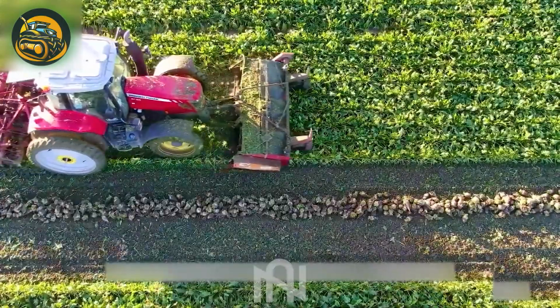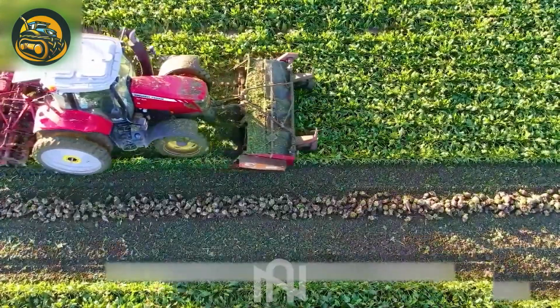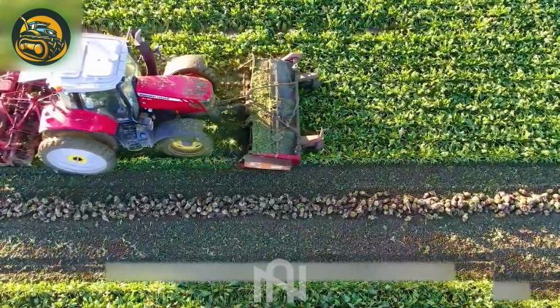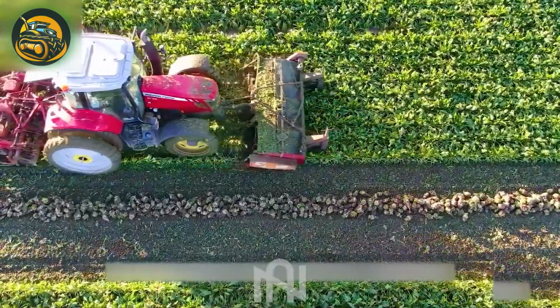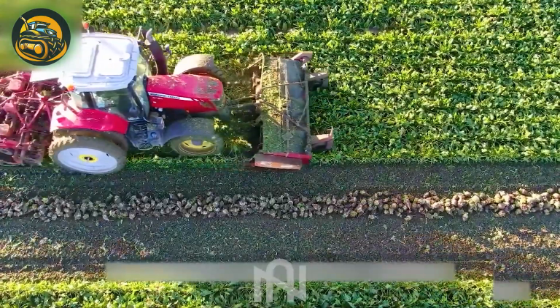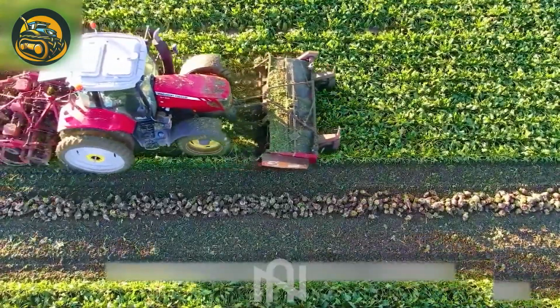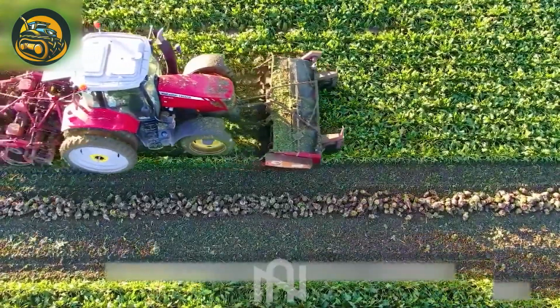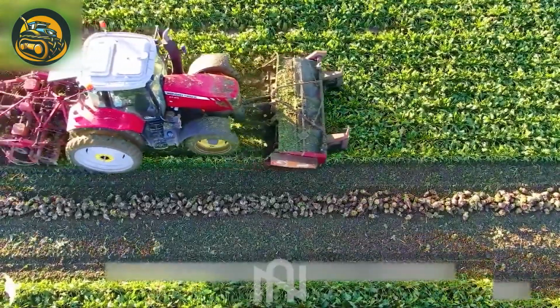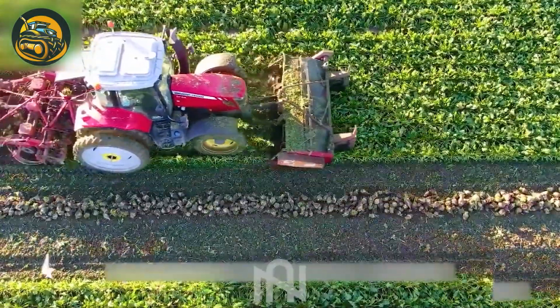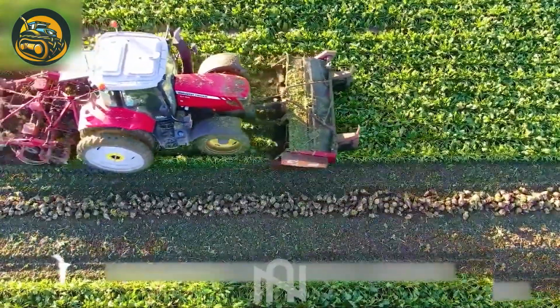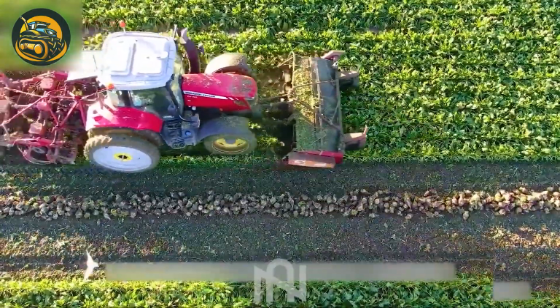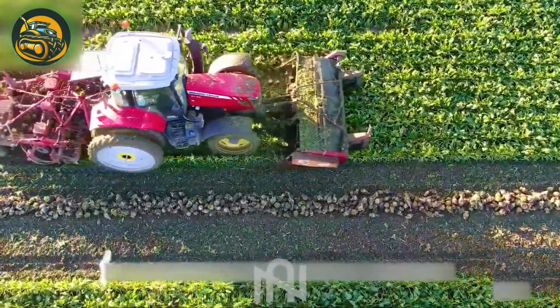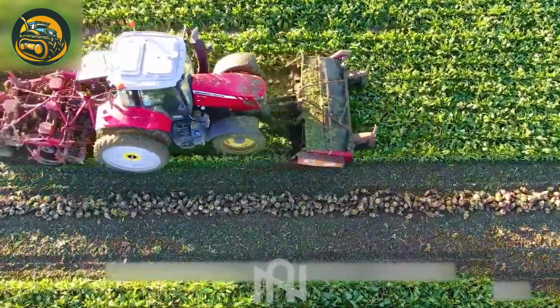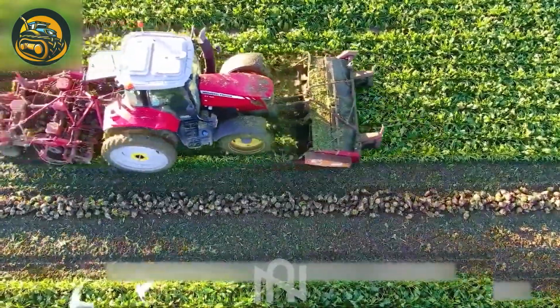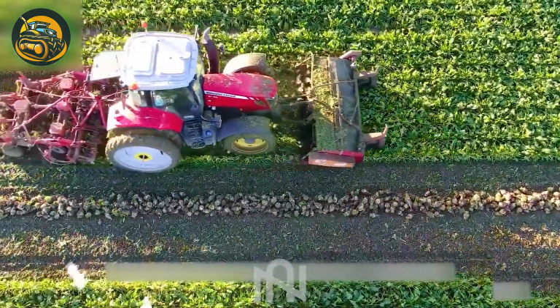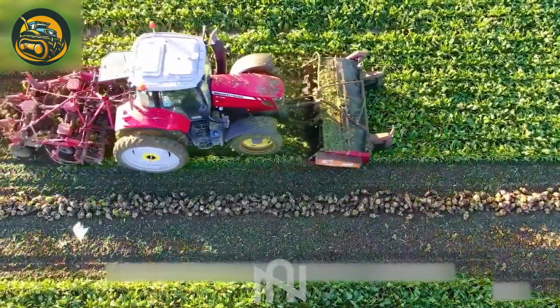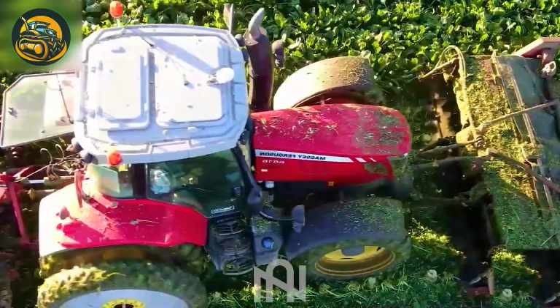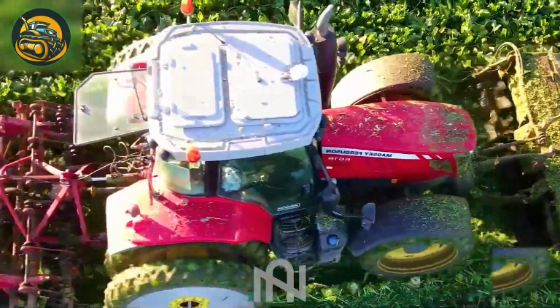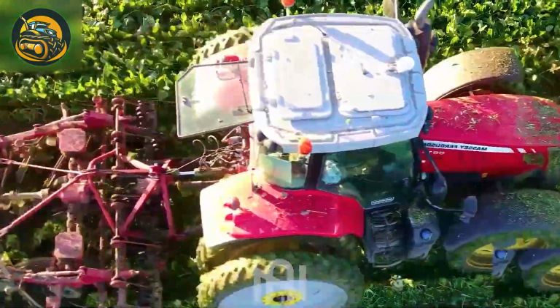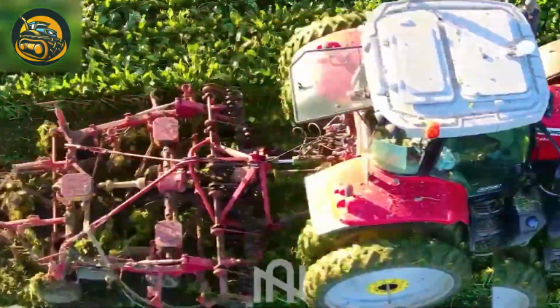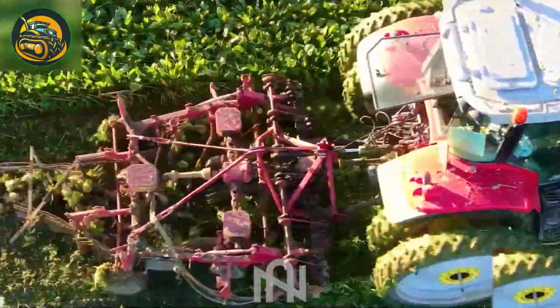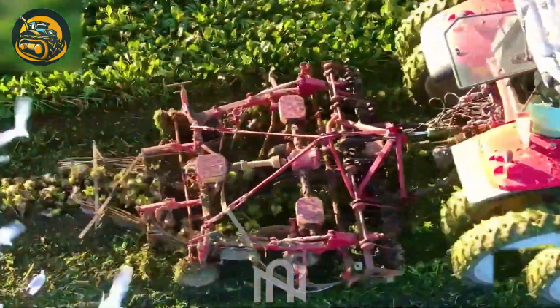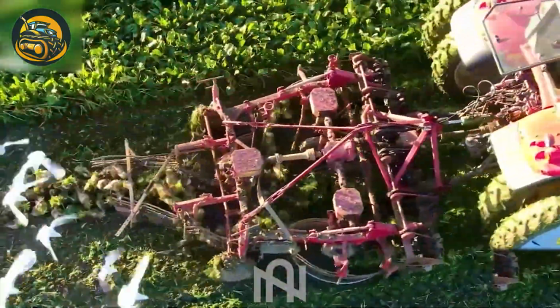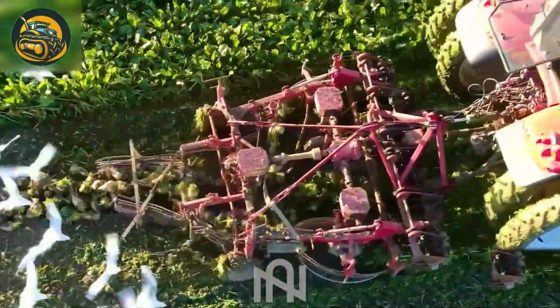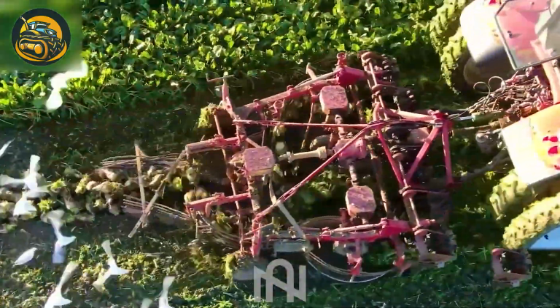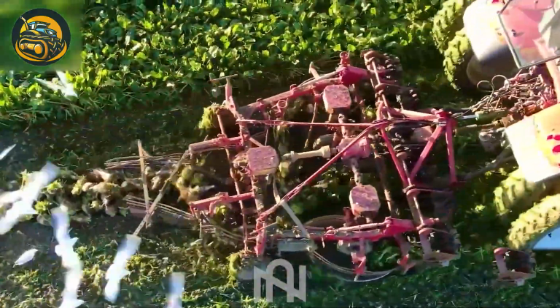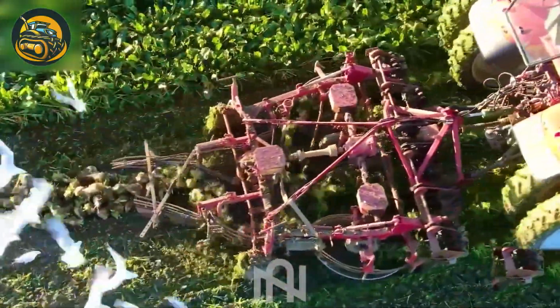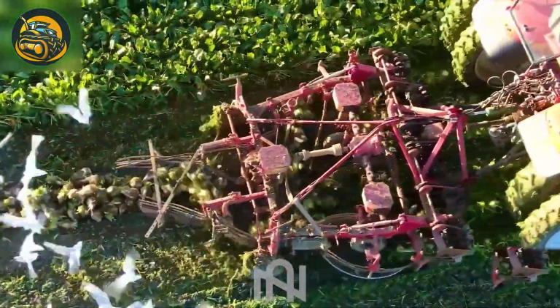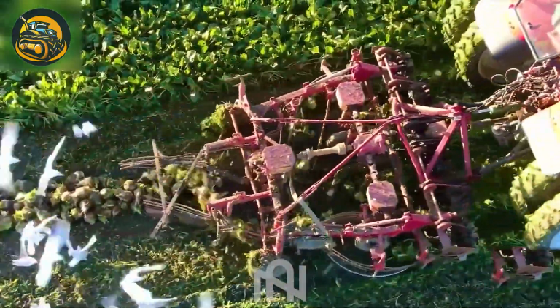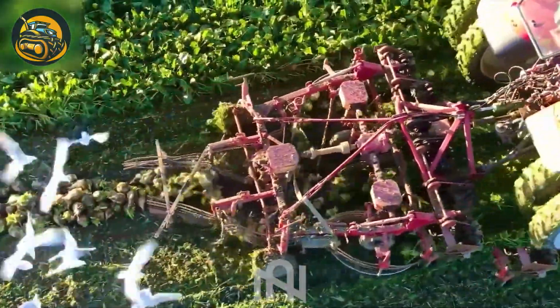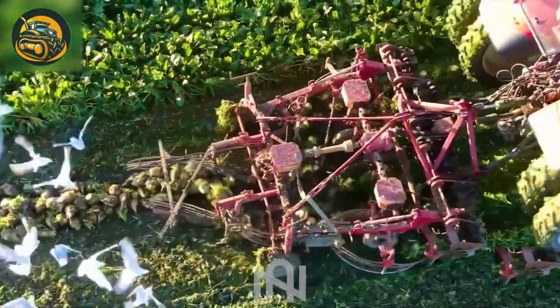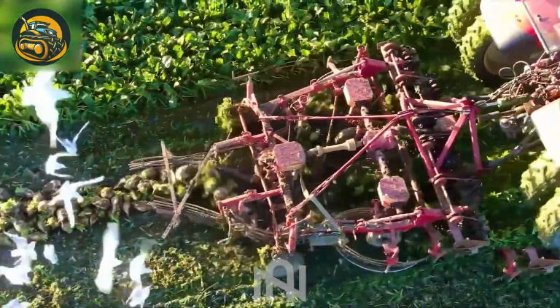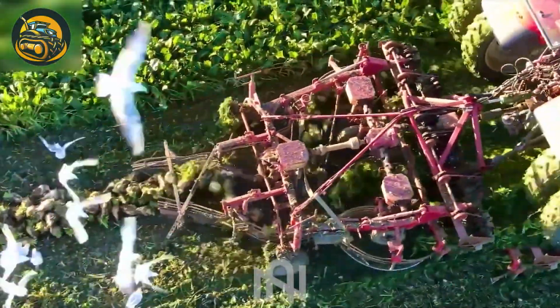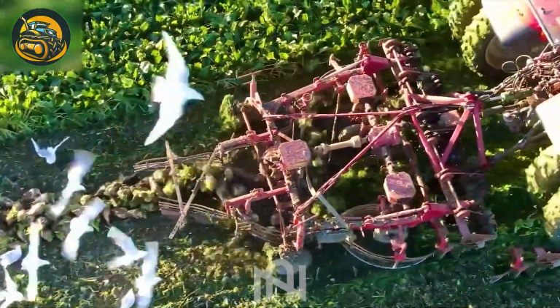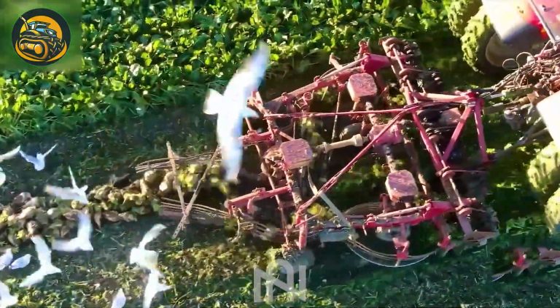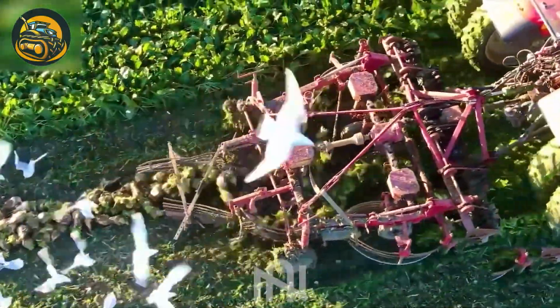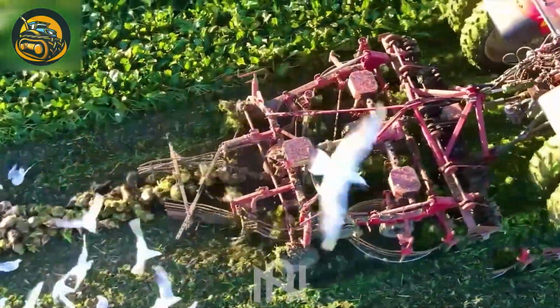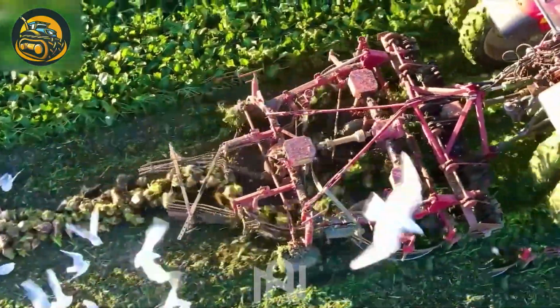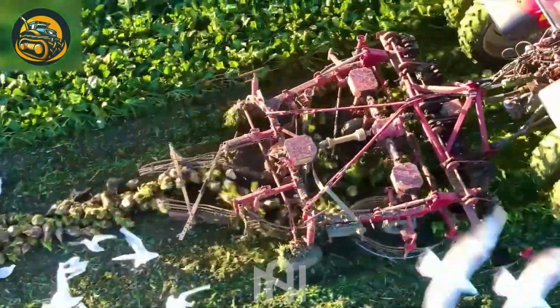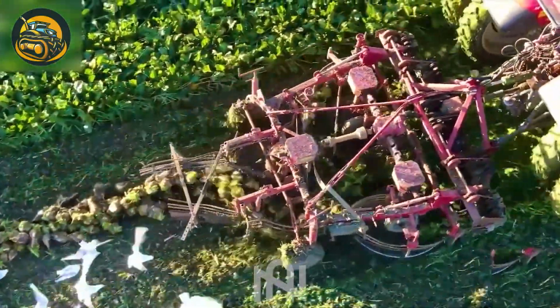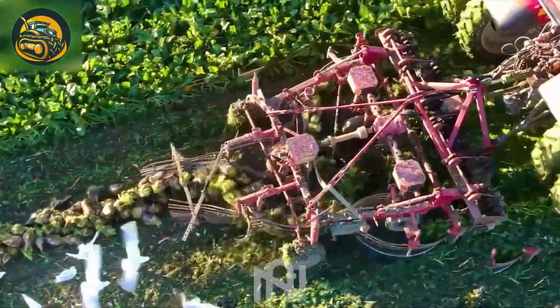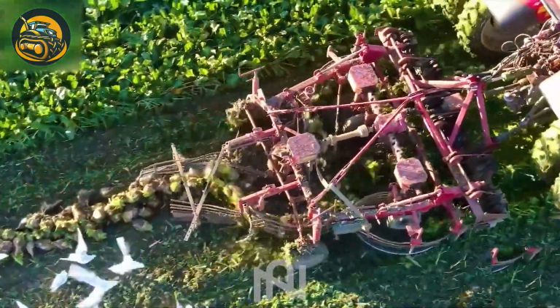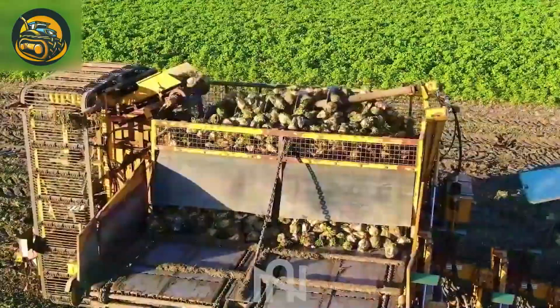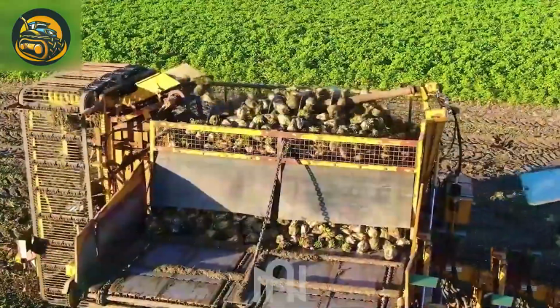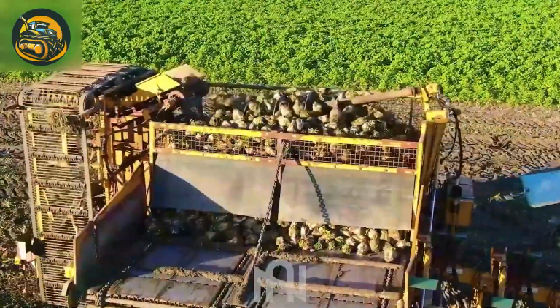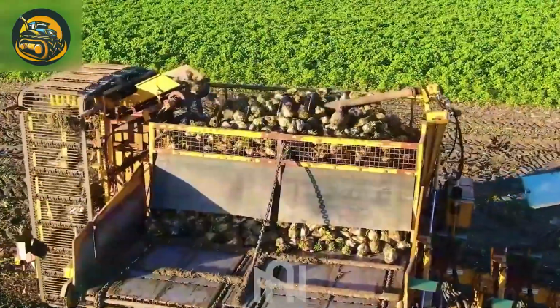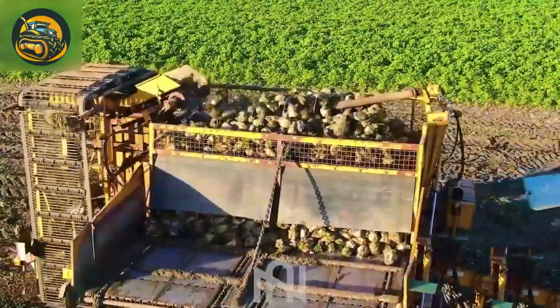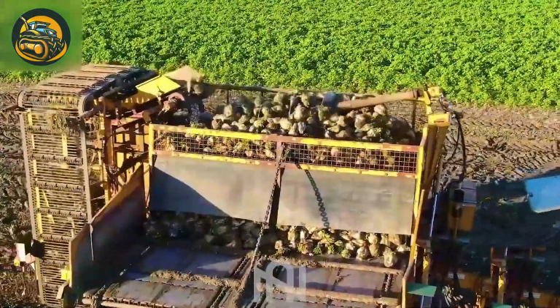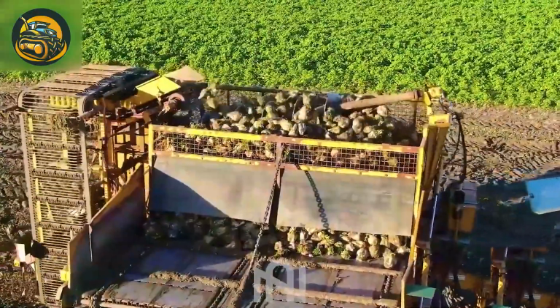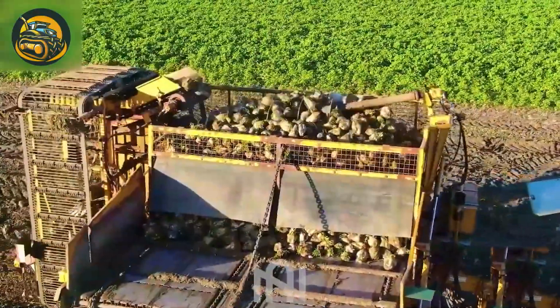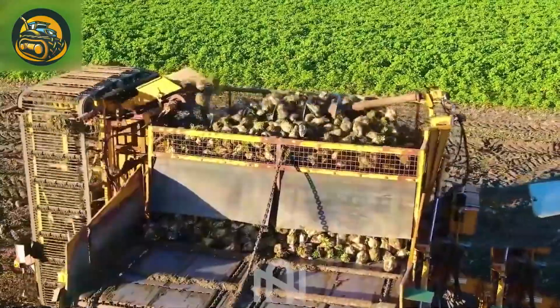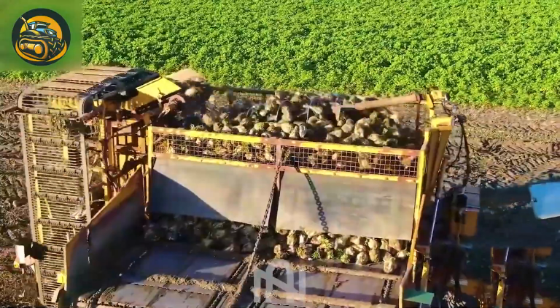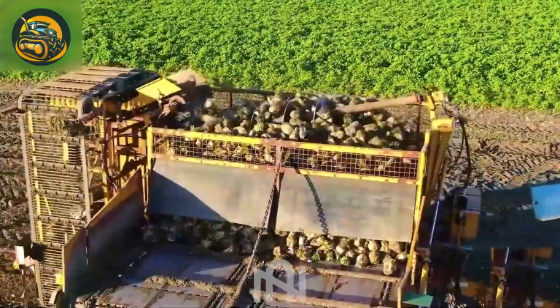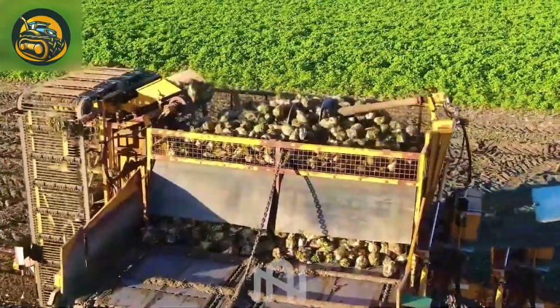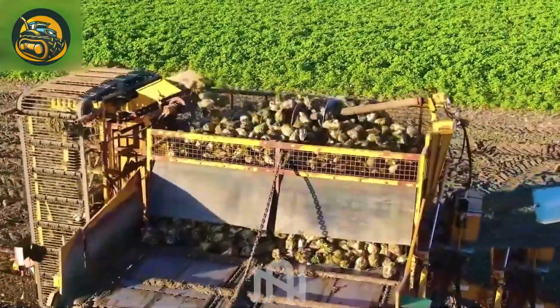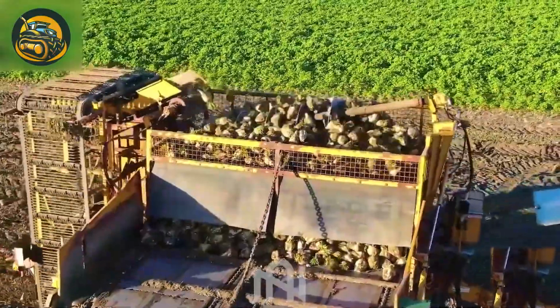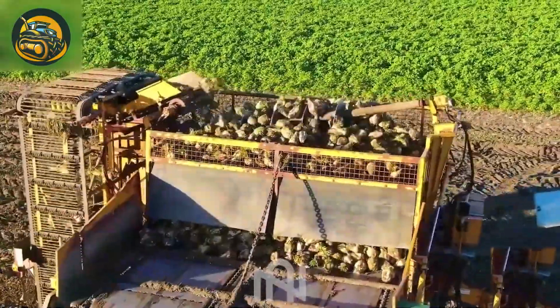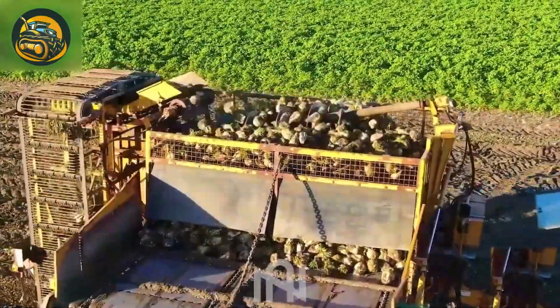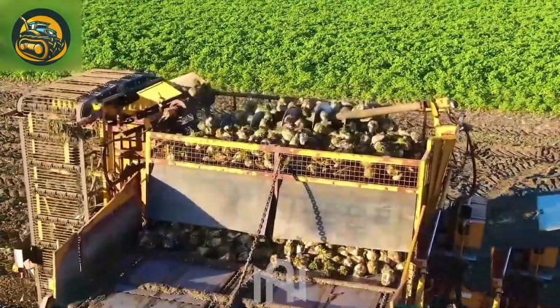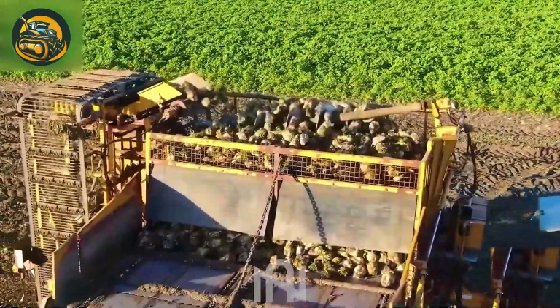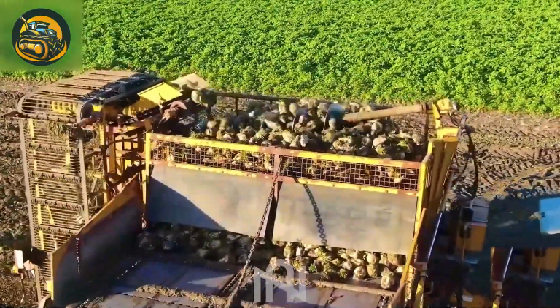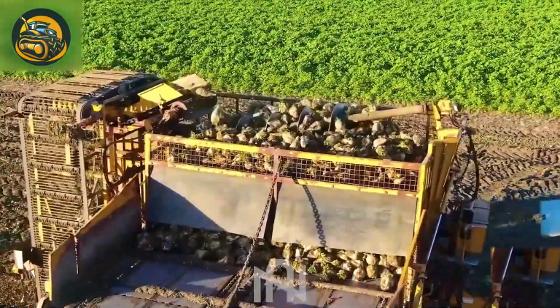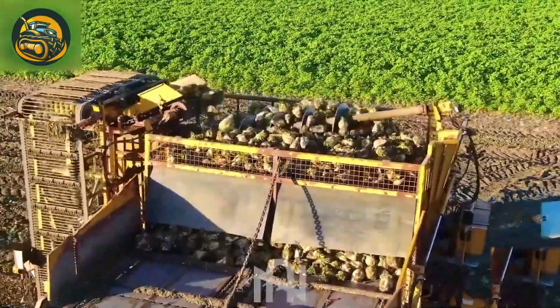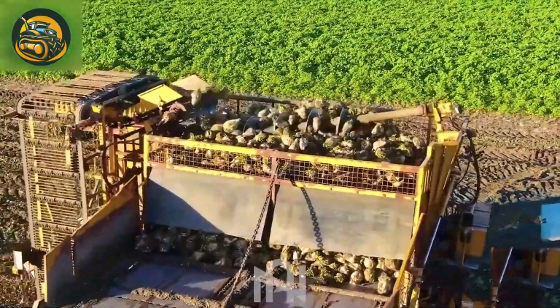Behold the majestic sugar beet harvester, gracefully extracting sweet treasures from the earth.